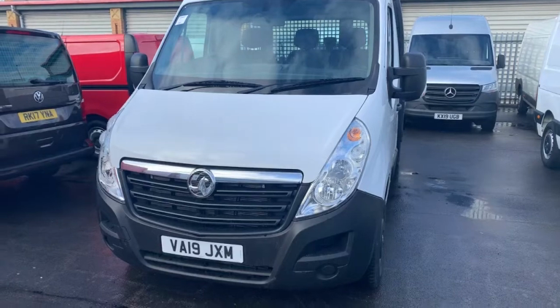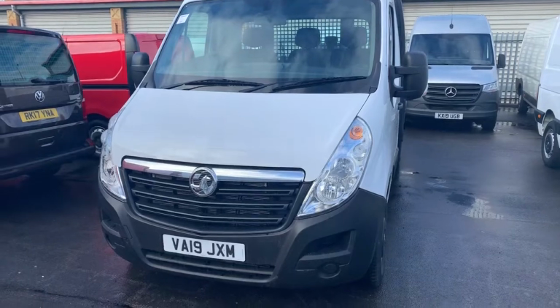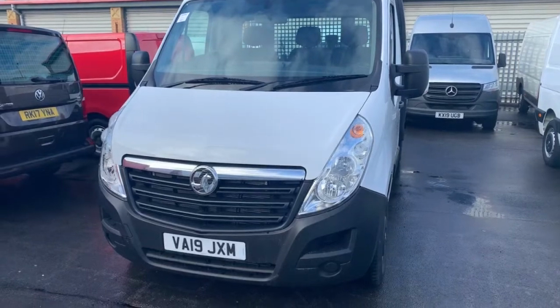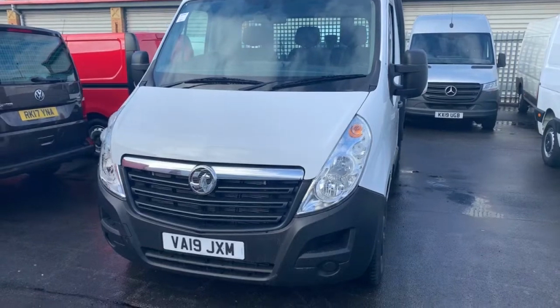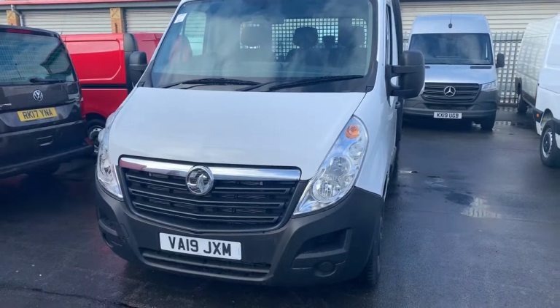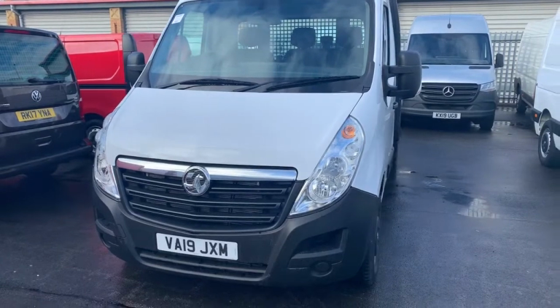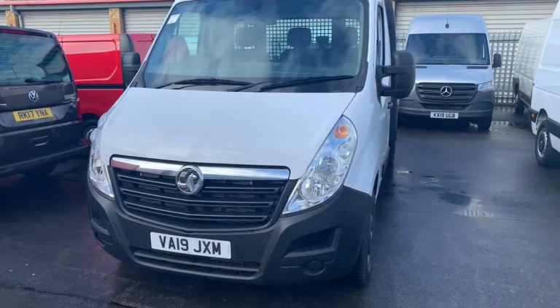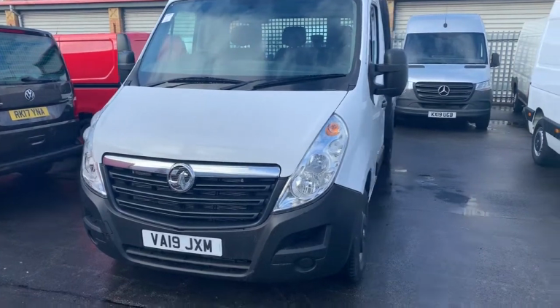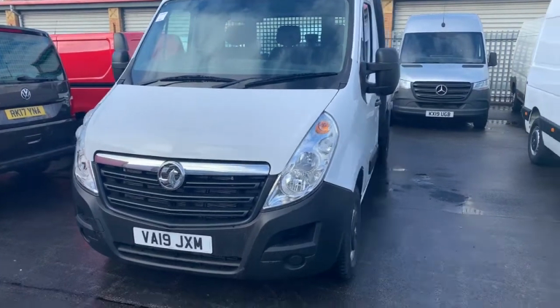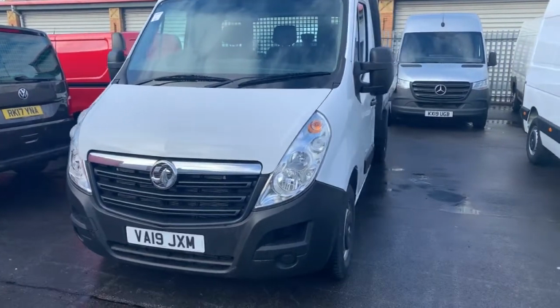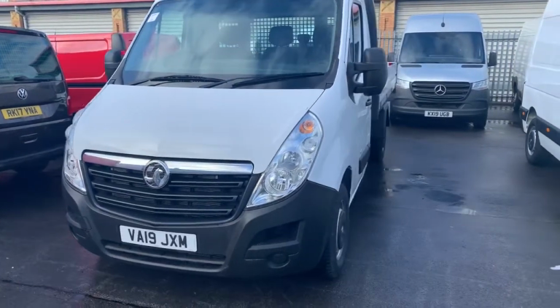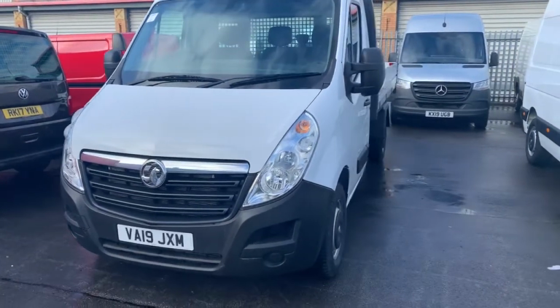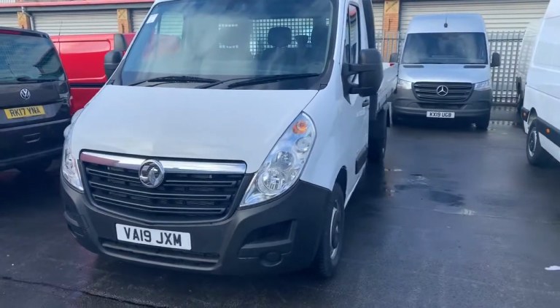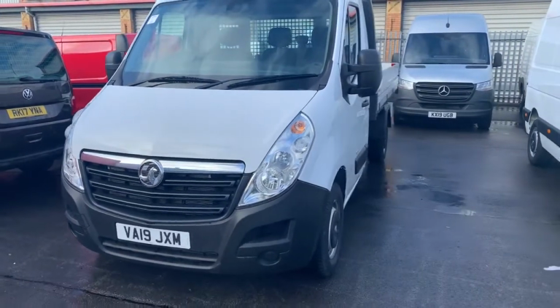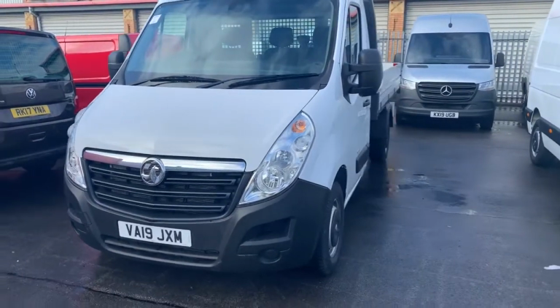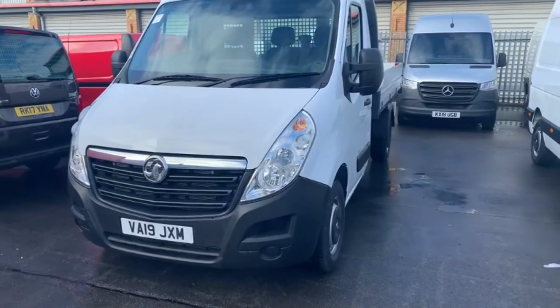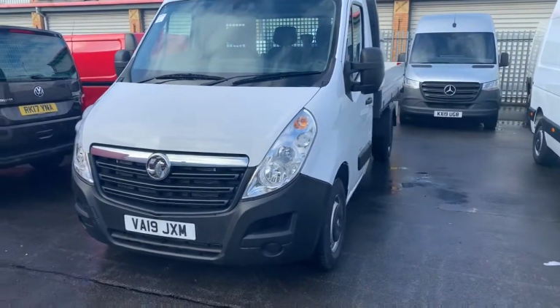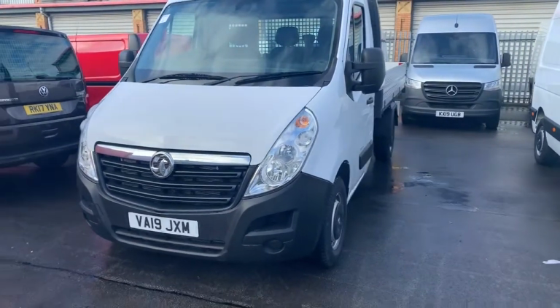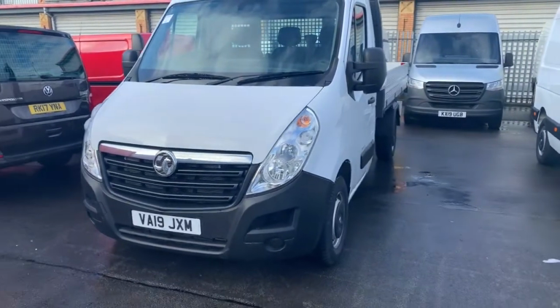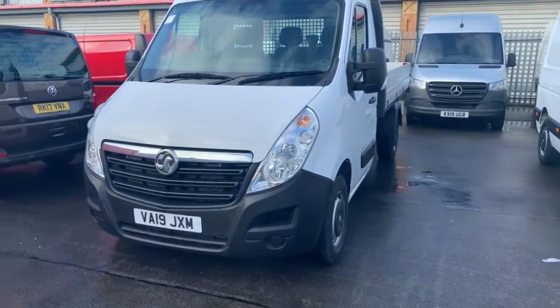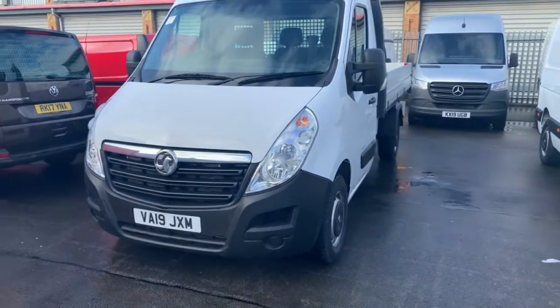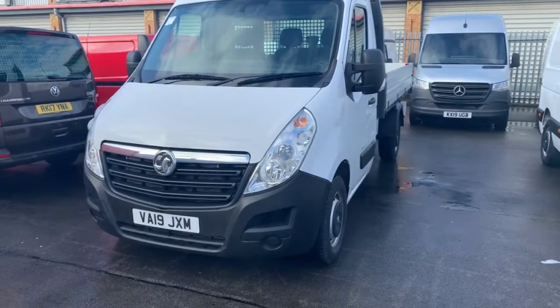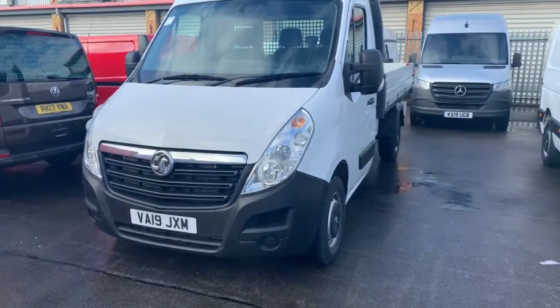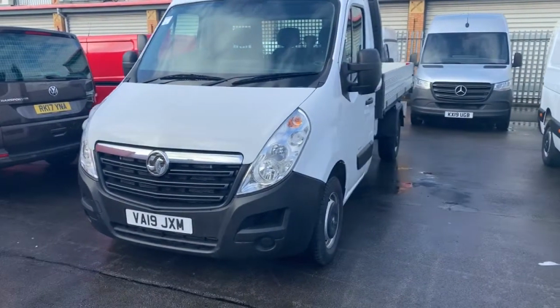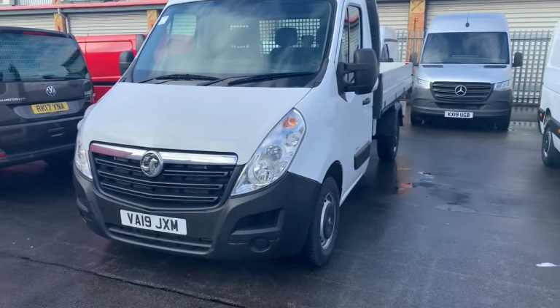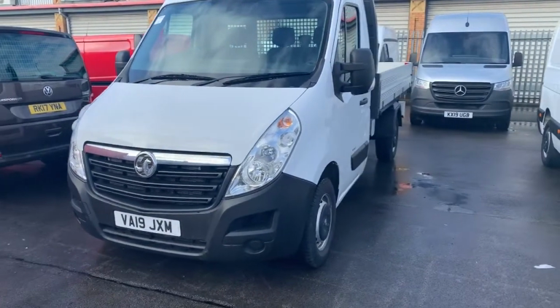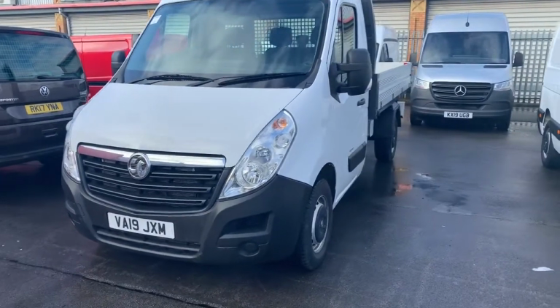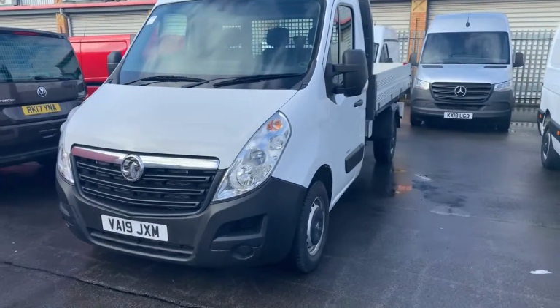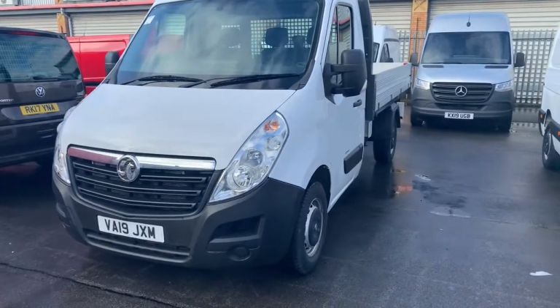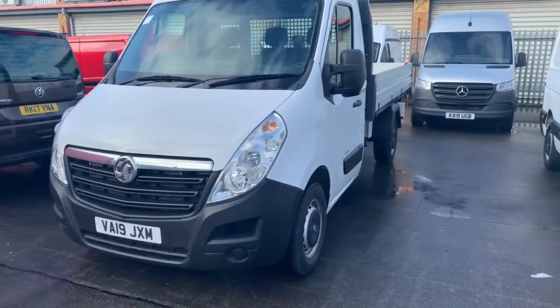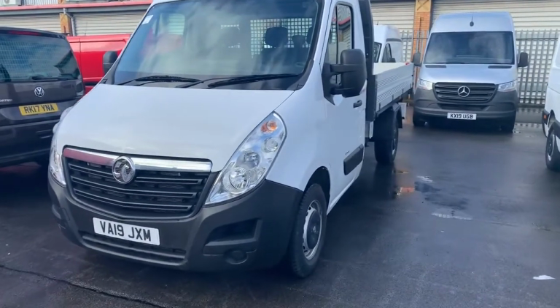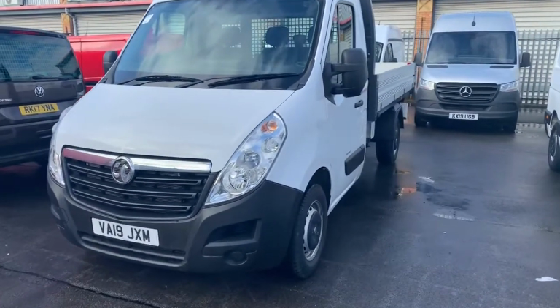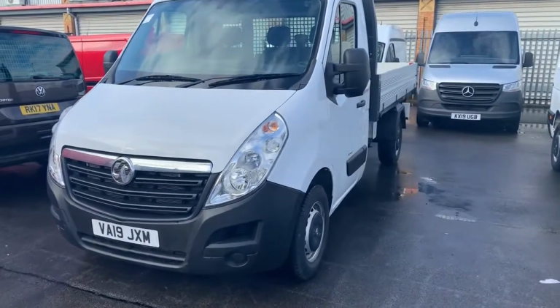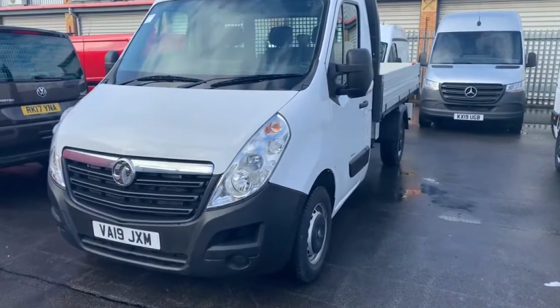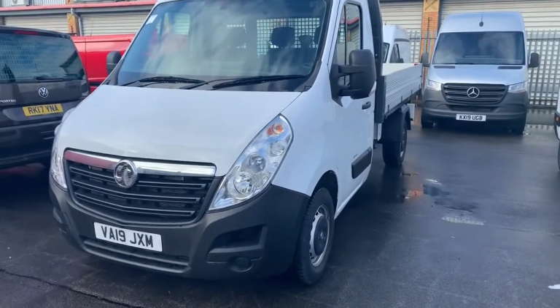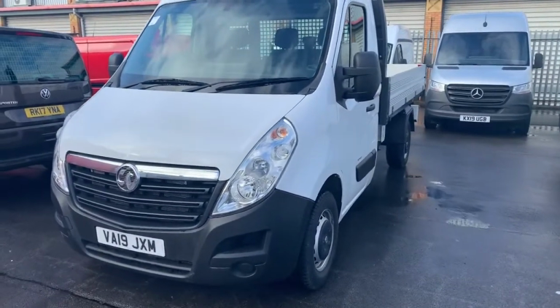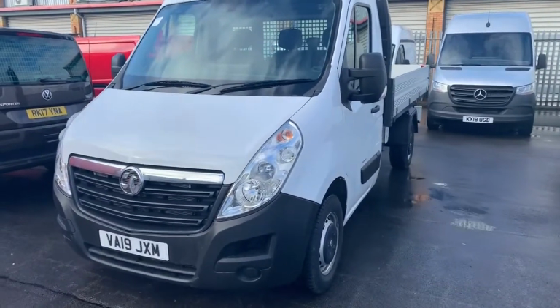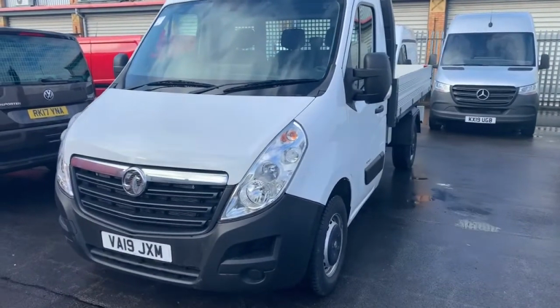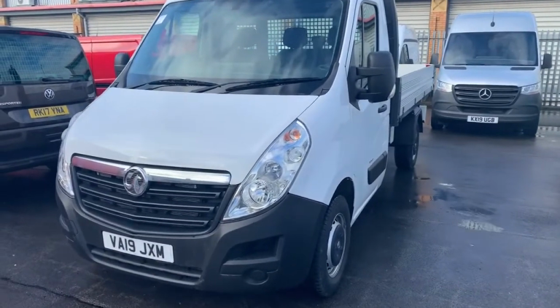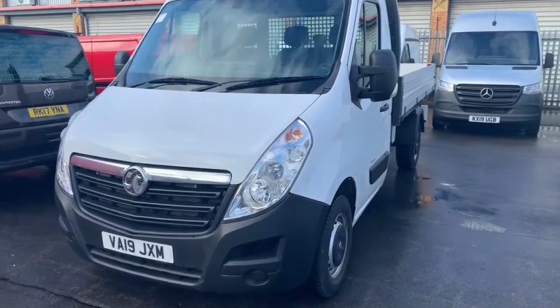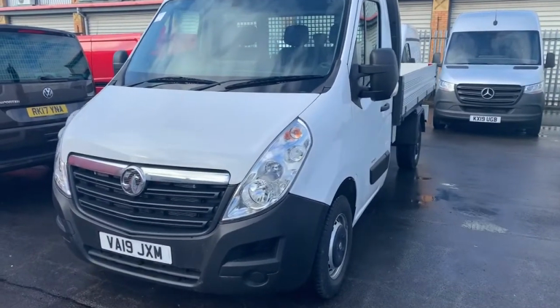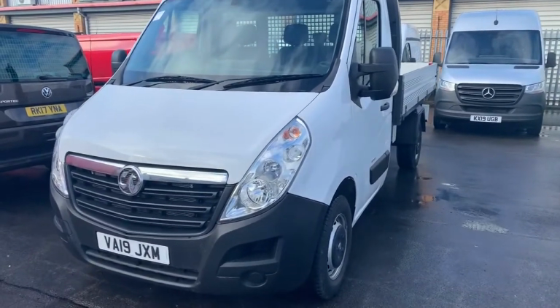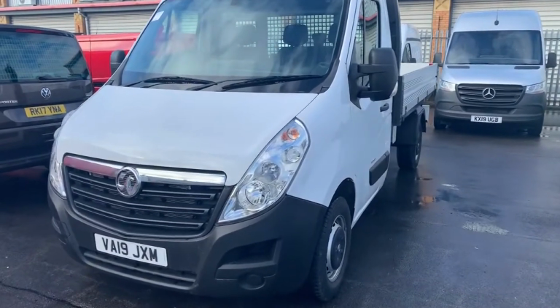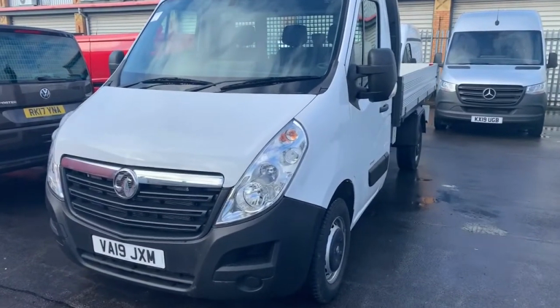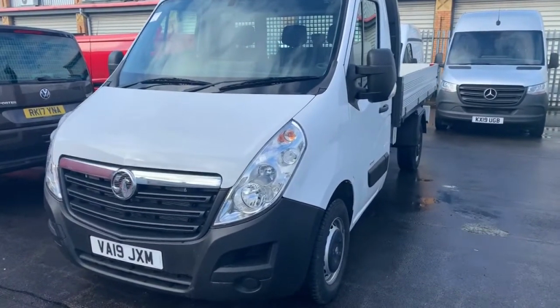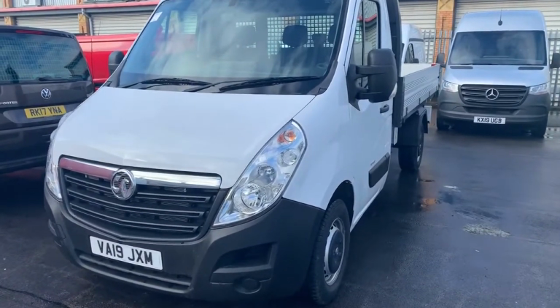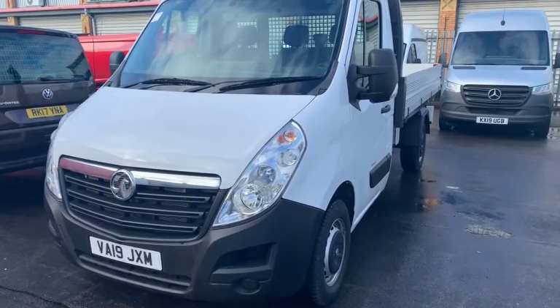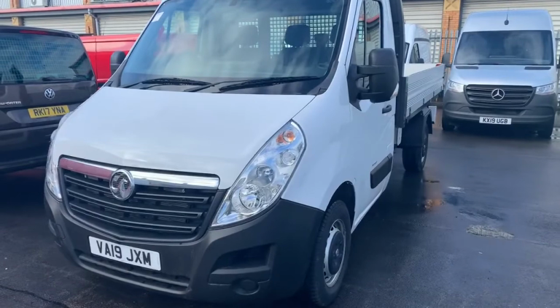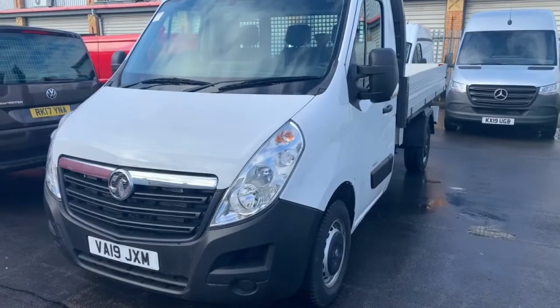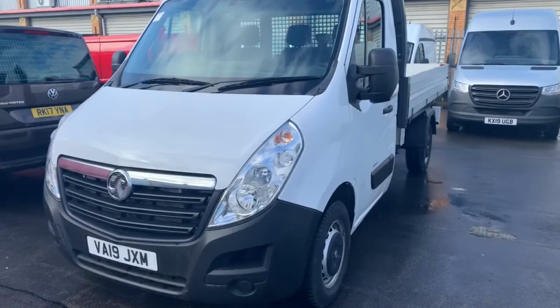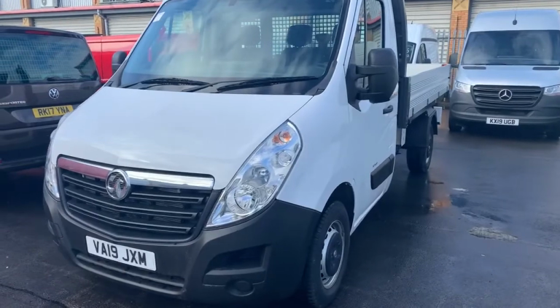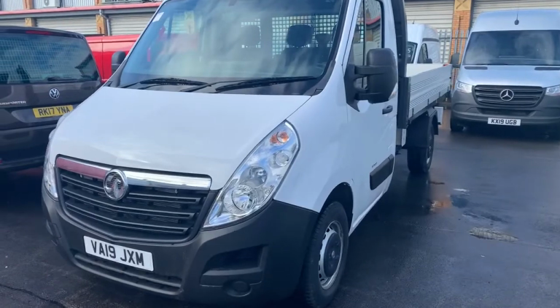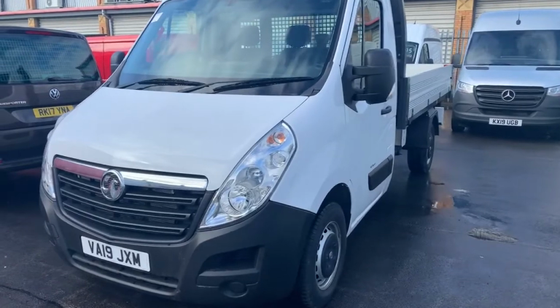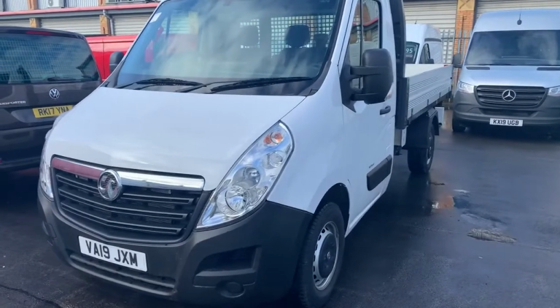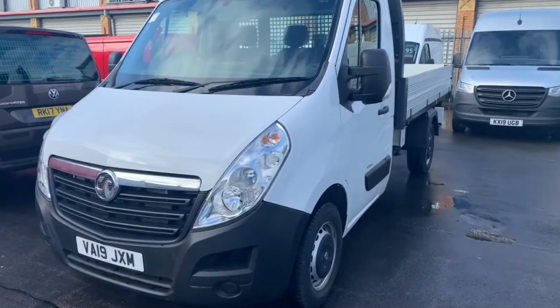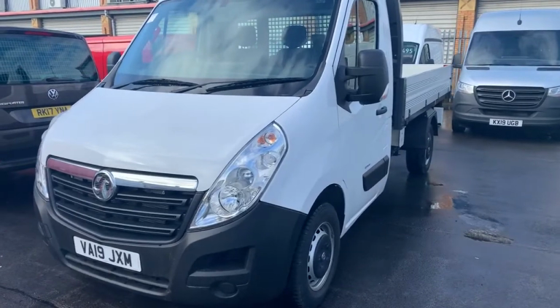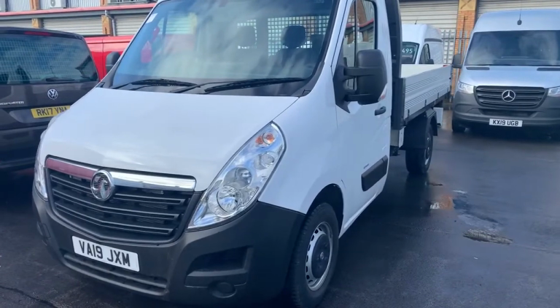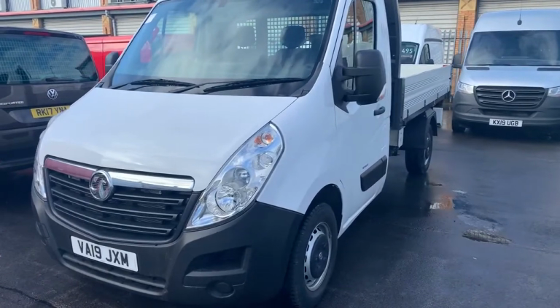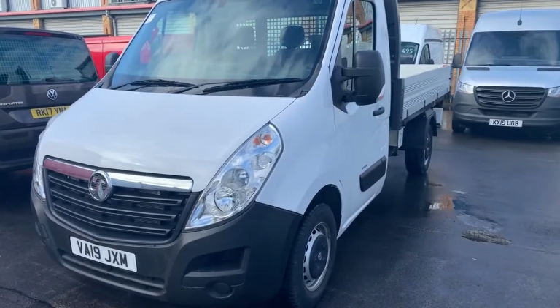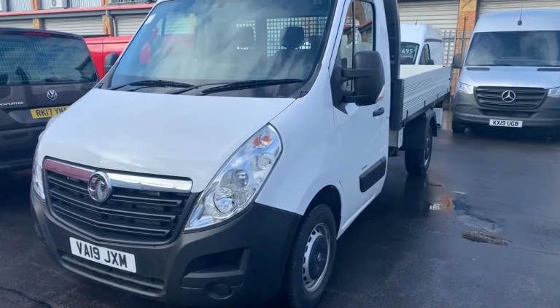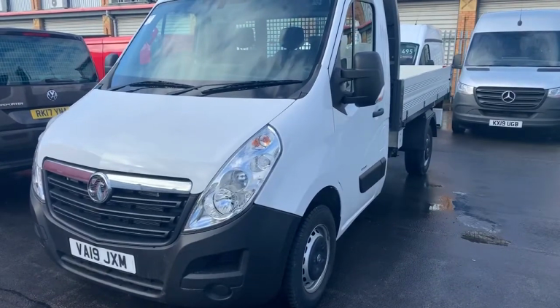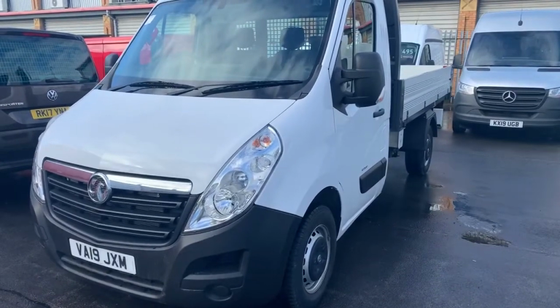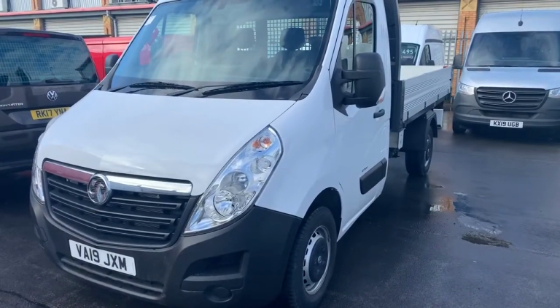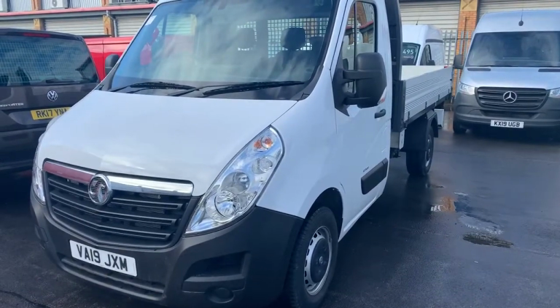Hi guys, welcome to today's video. We are at Pentagon's commercial site in Middleton and today's vehicle is this Mufano tipper that we have.